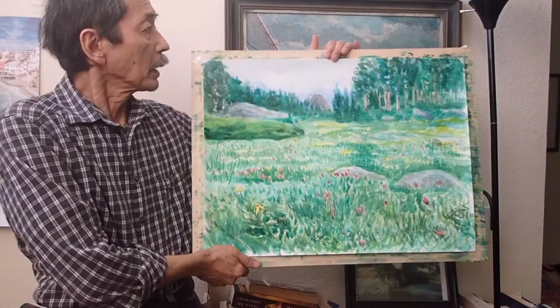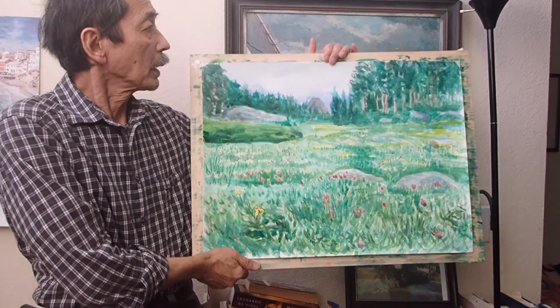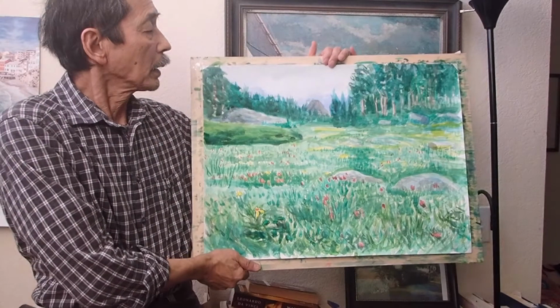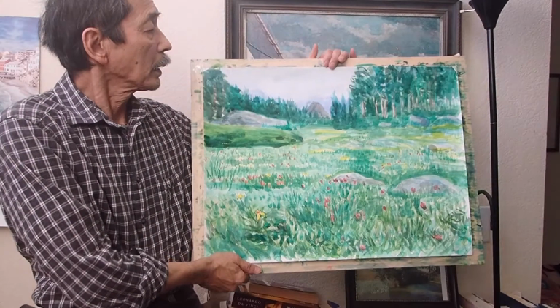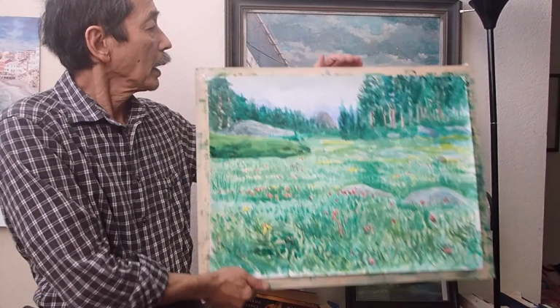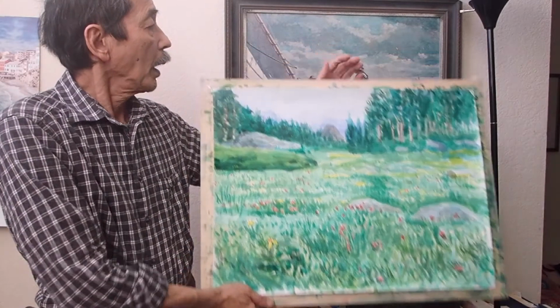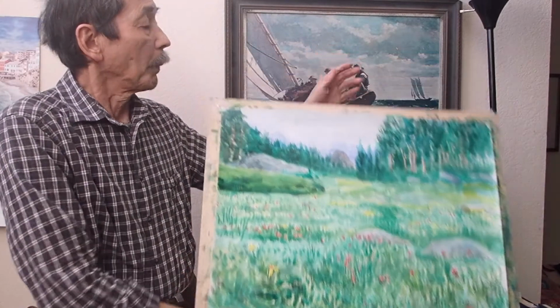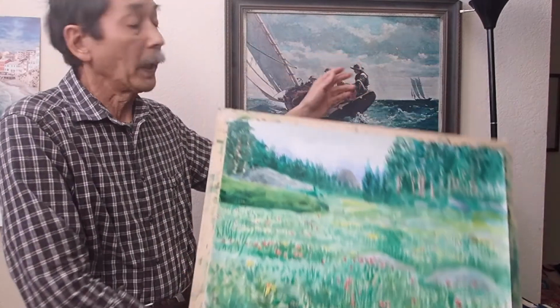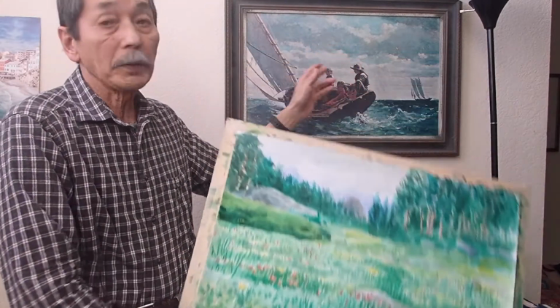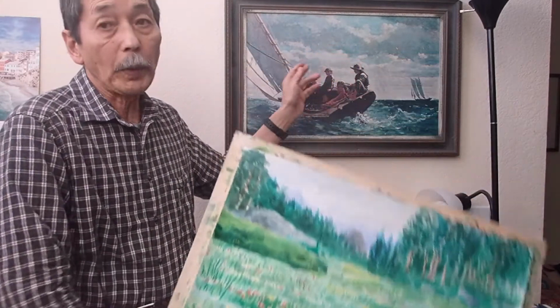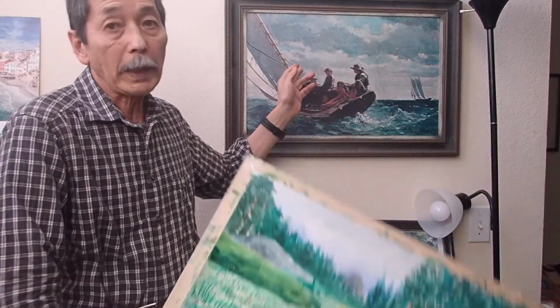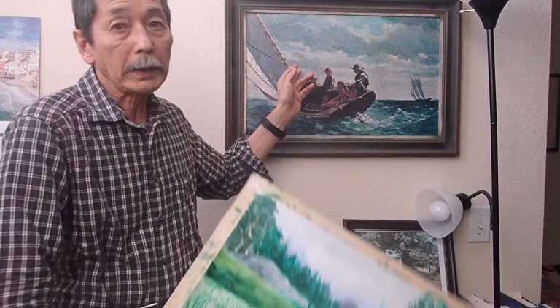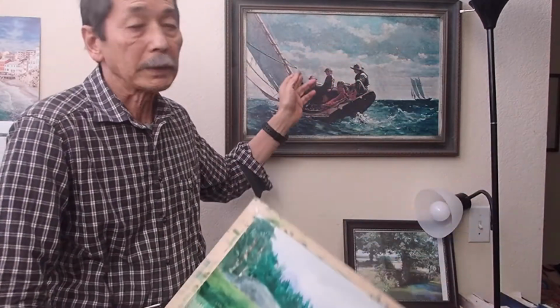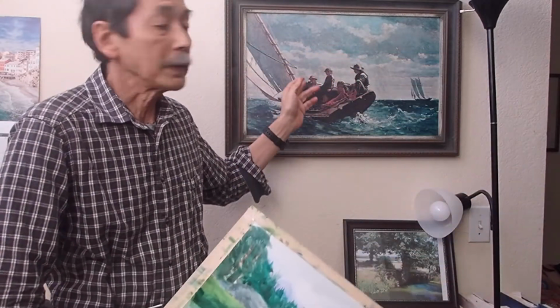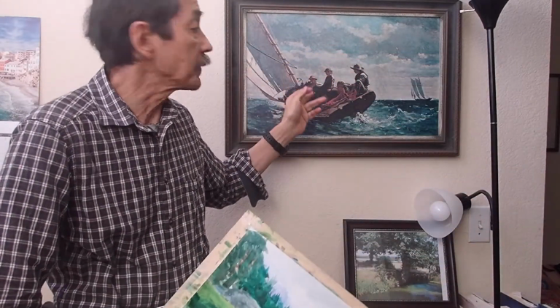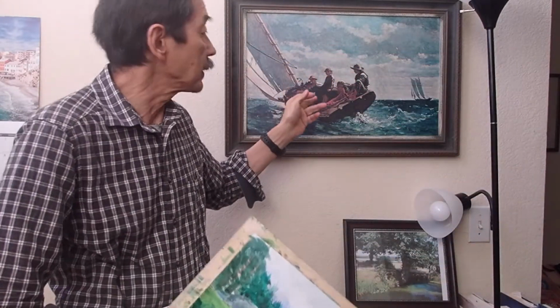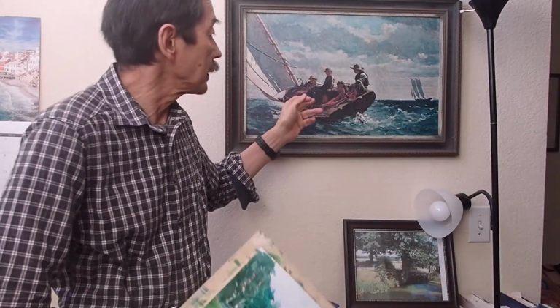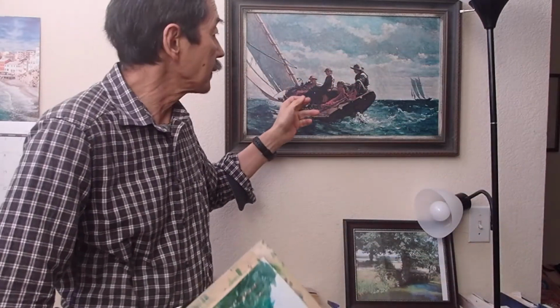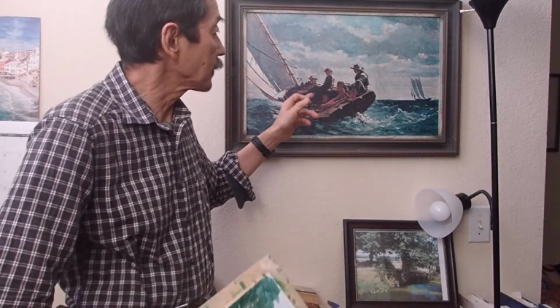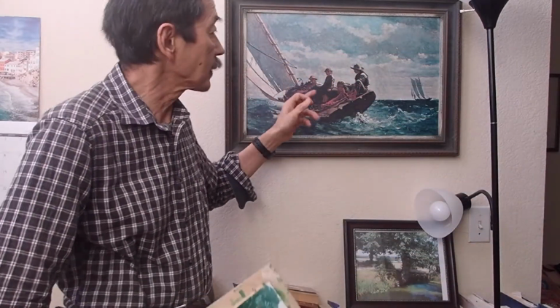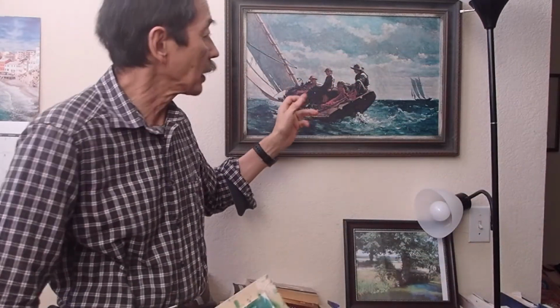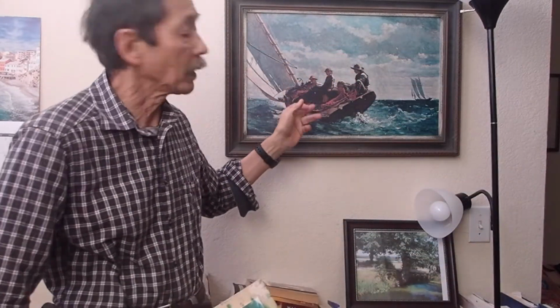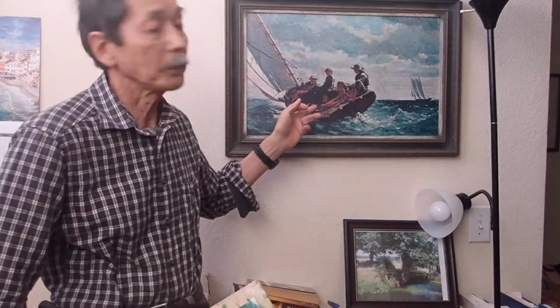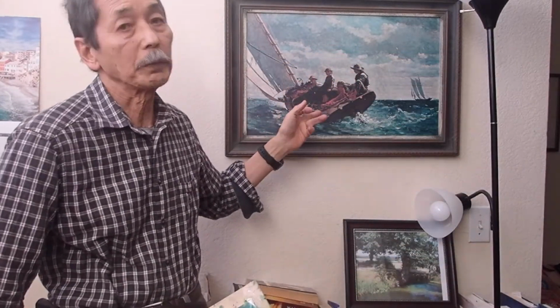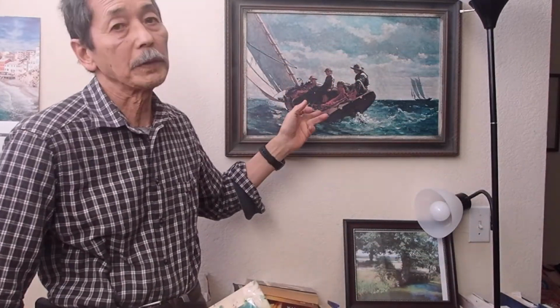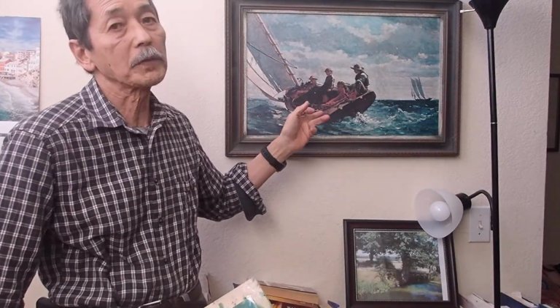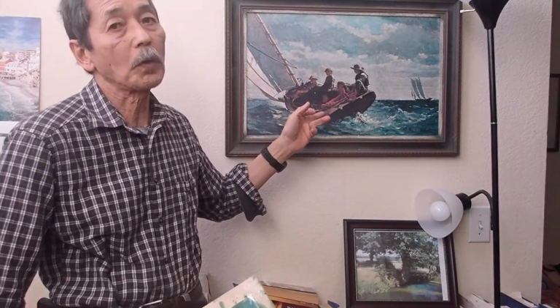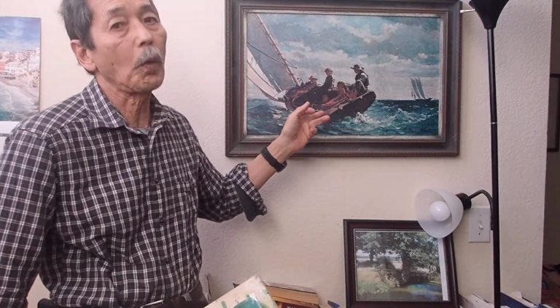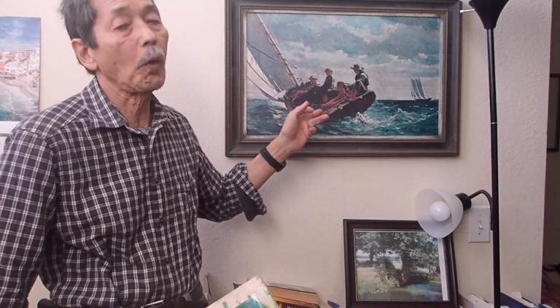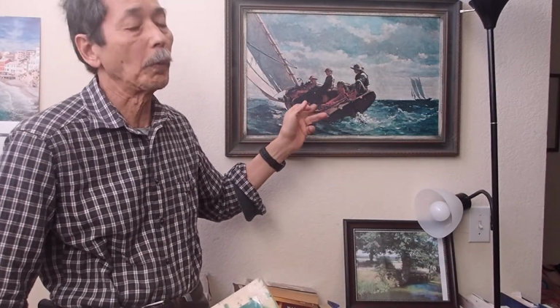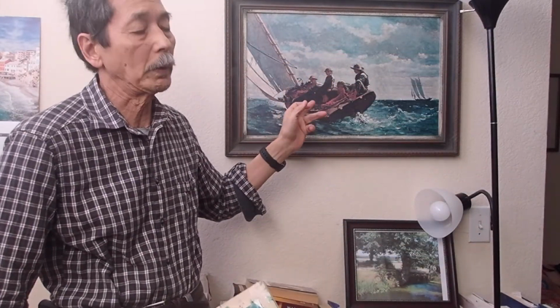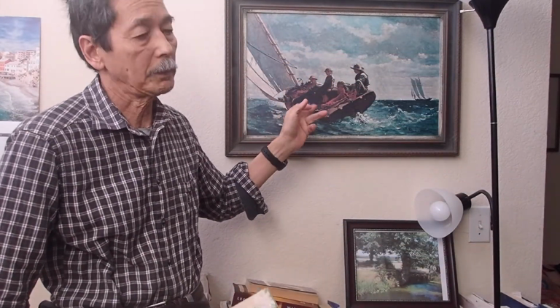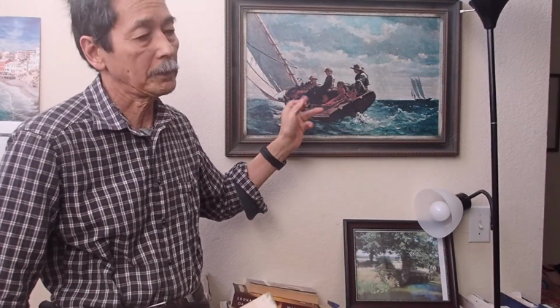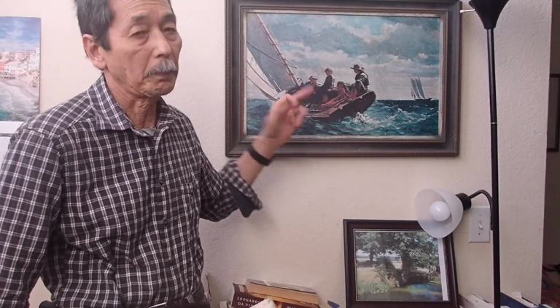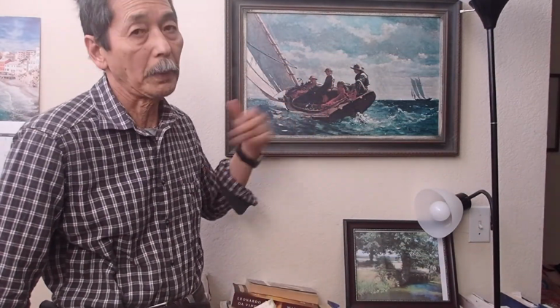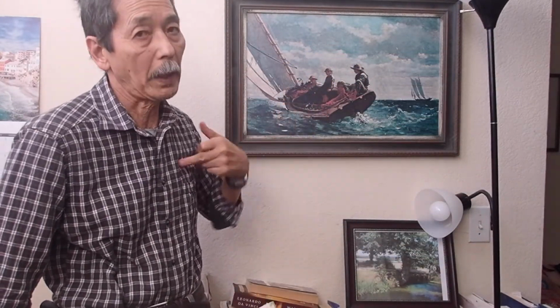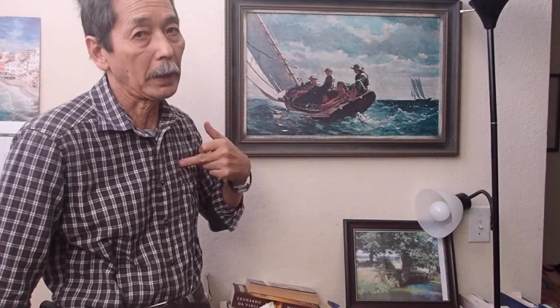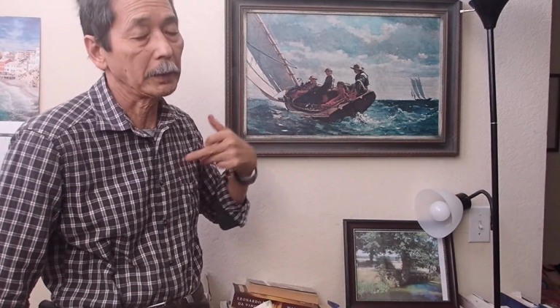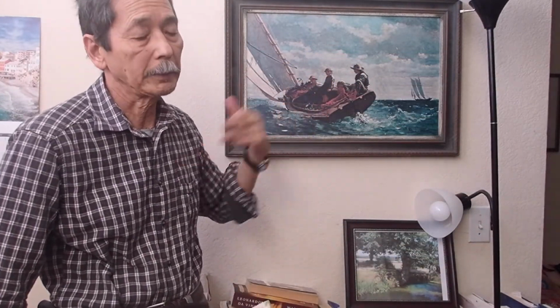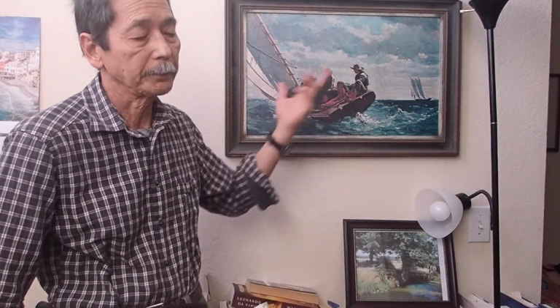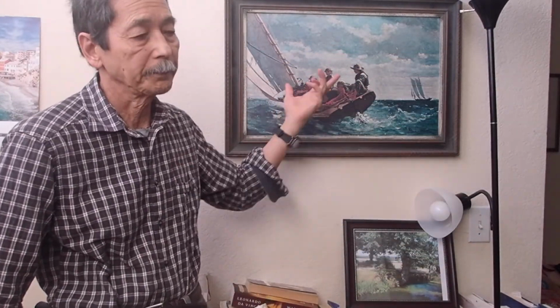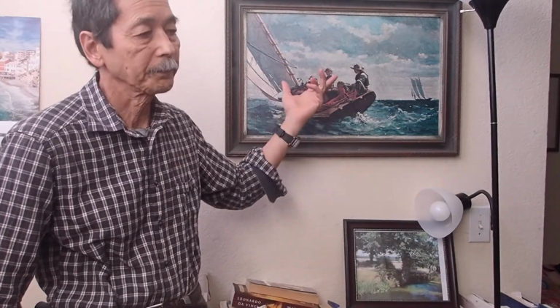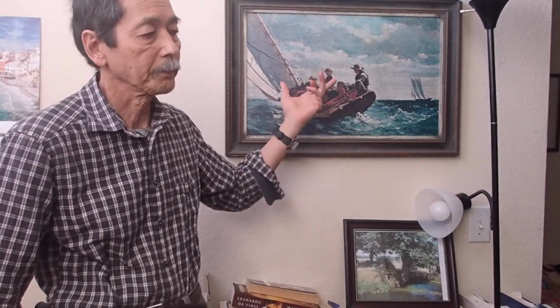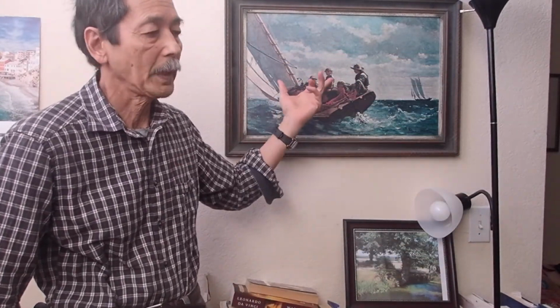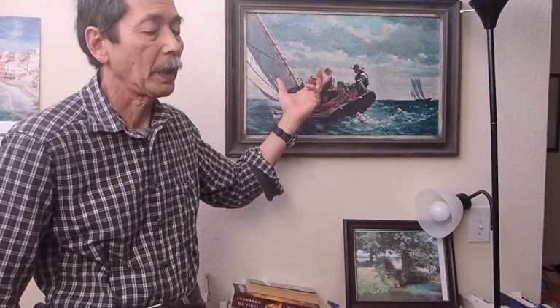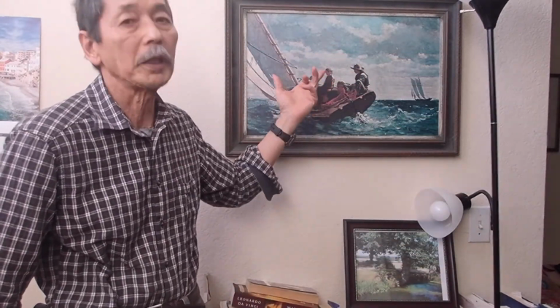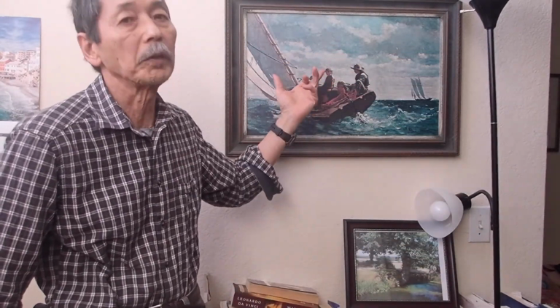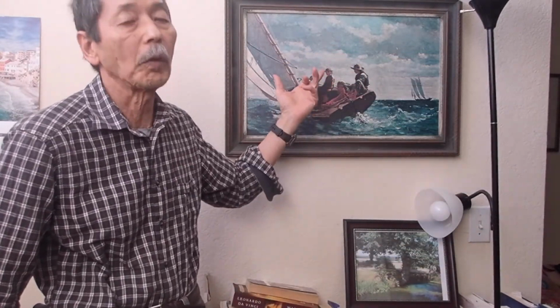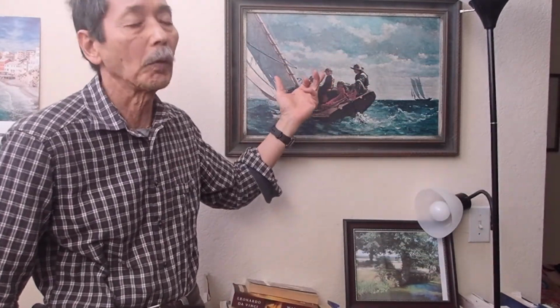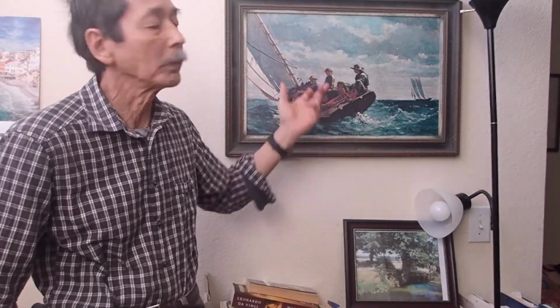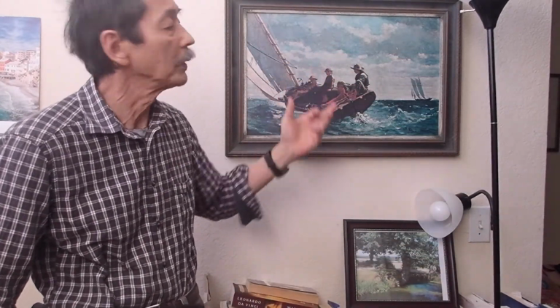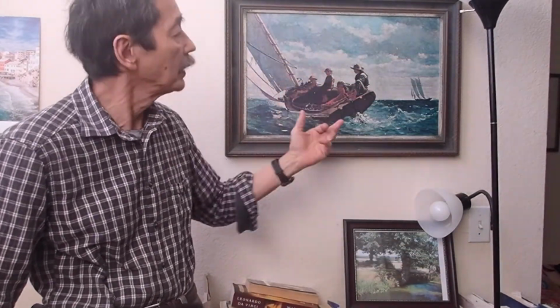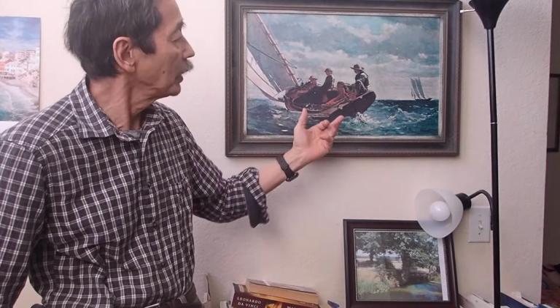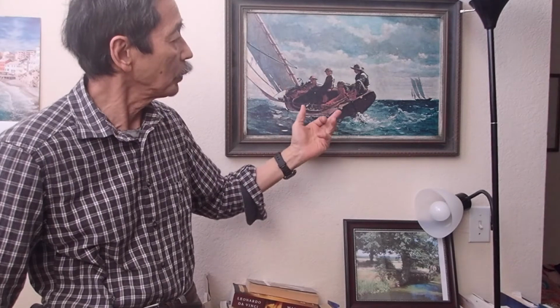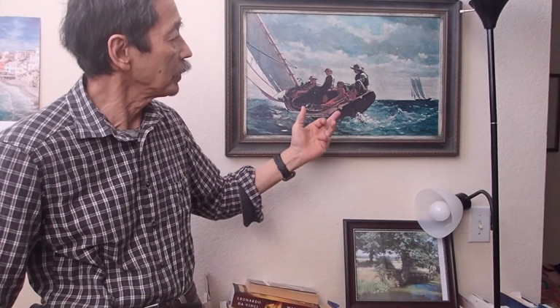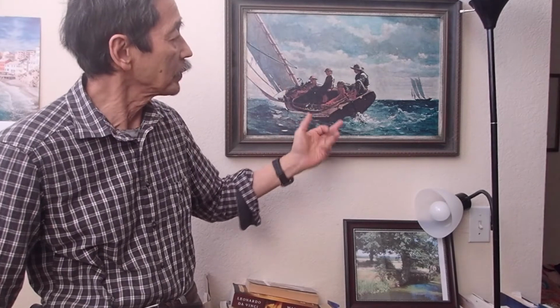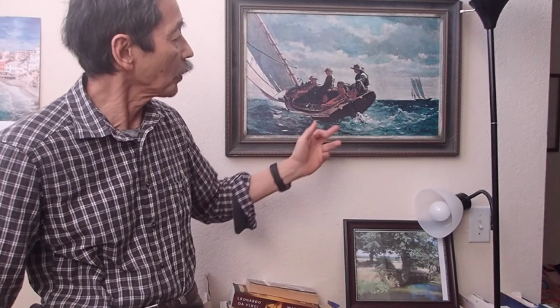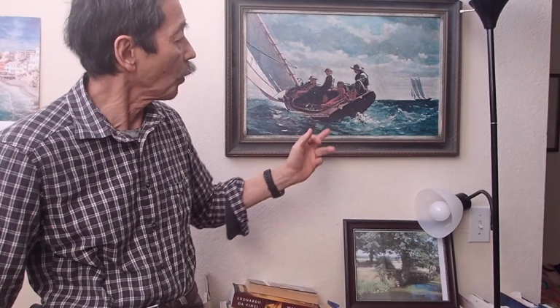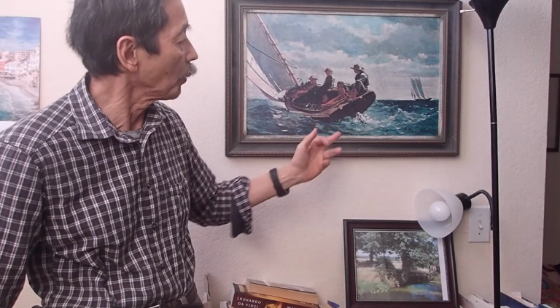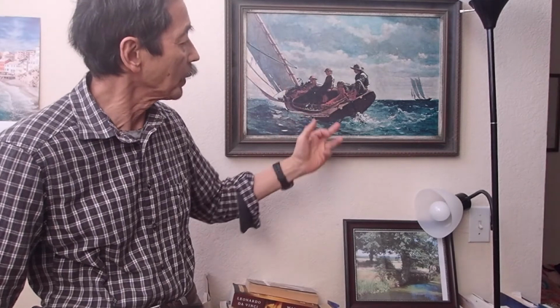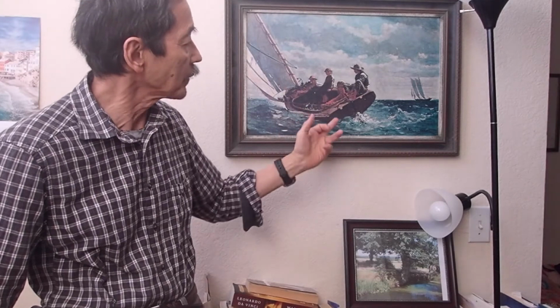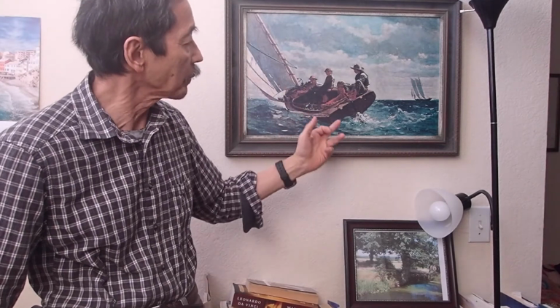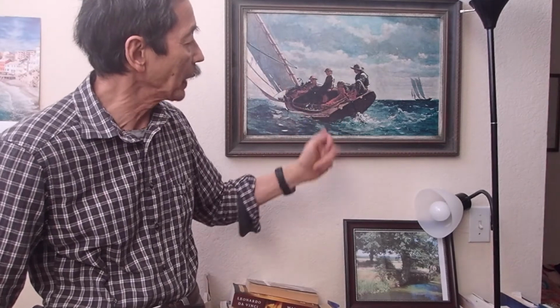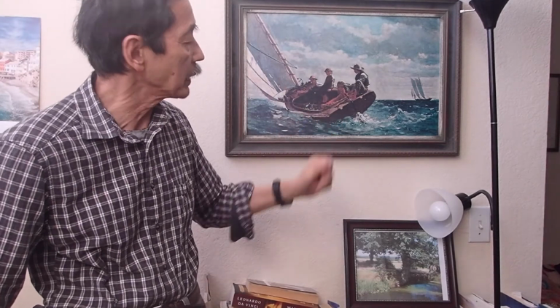By the way, this is Winslow Homer — my hero Winslow Homer's painting.